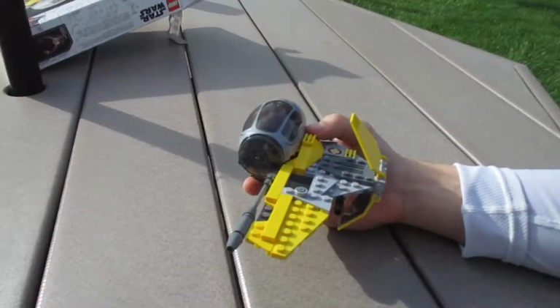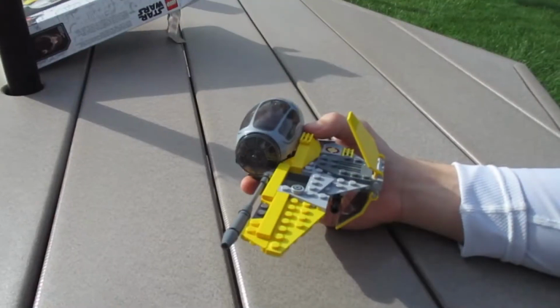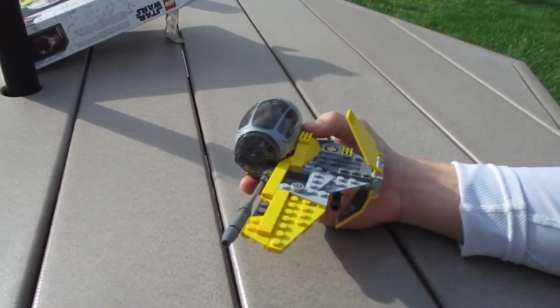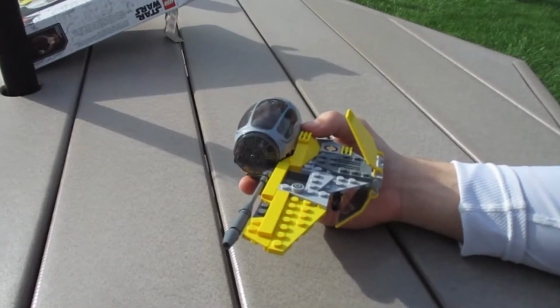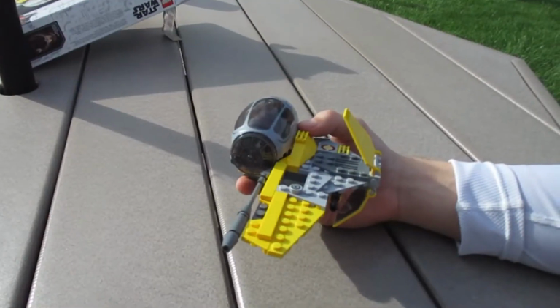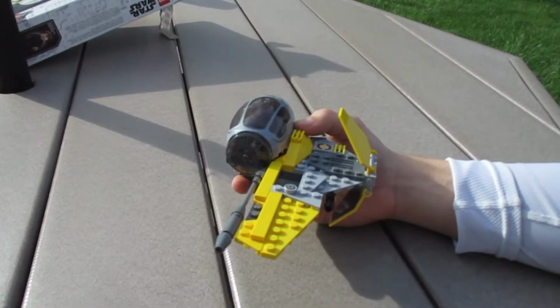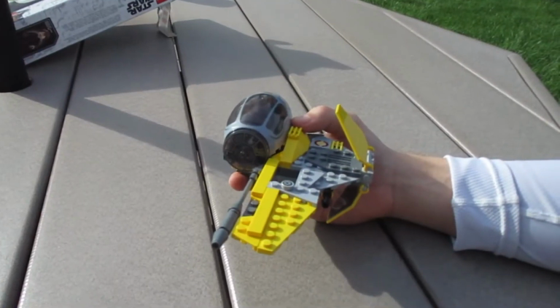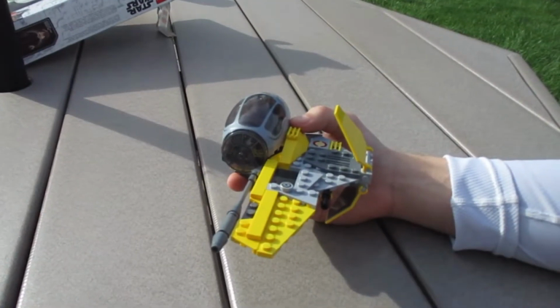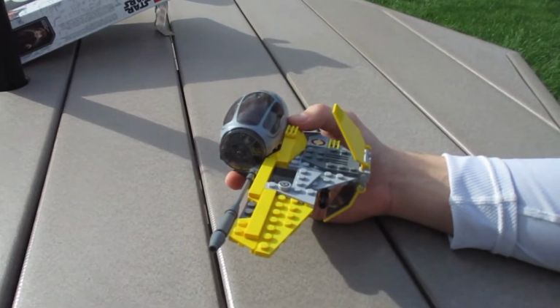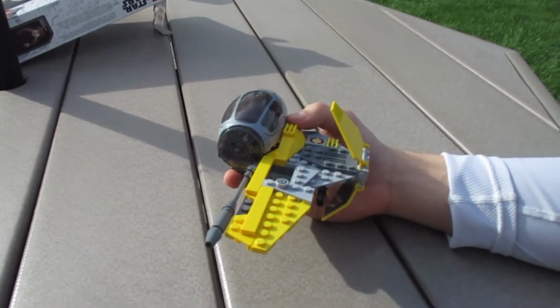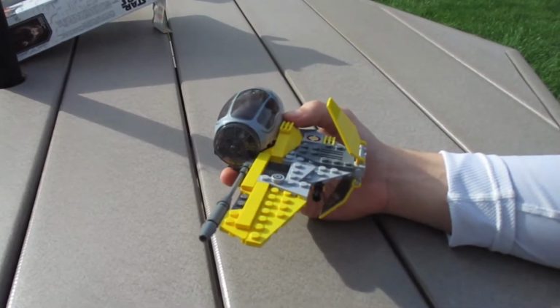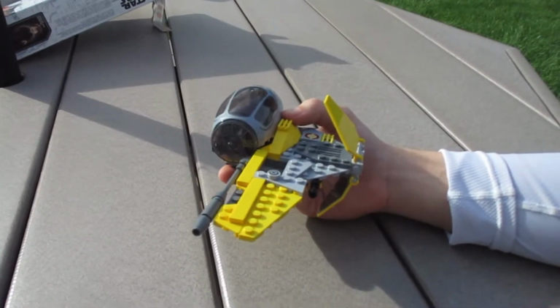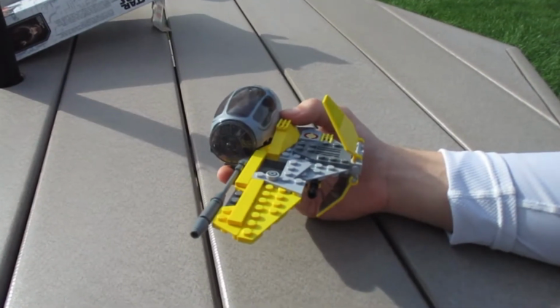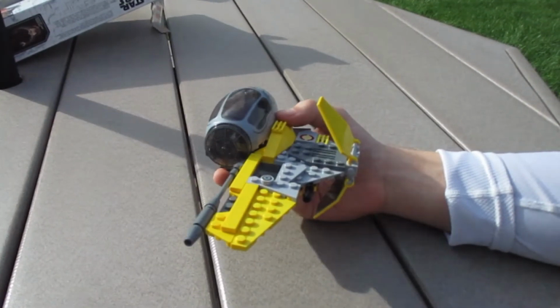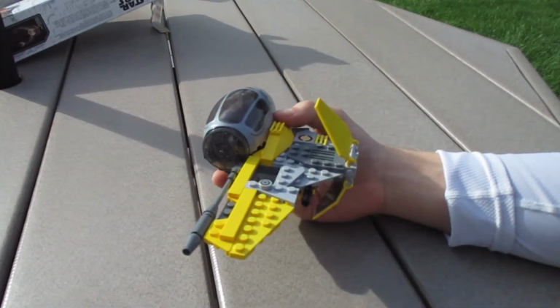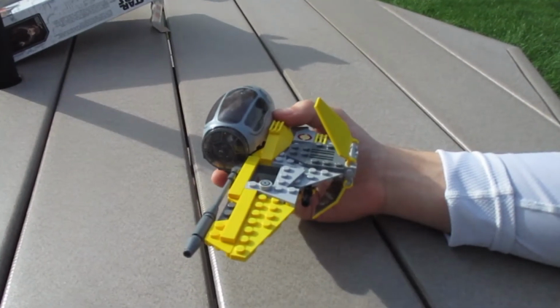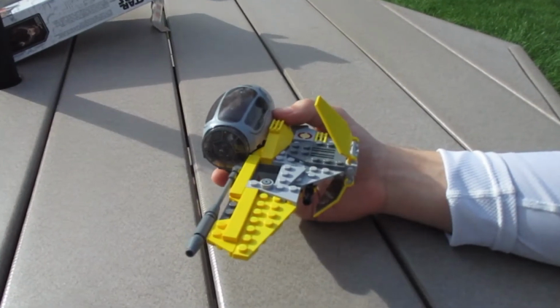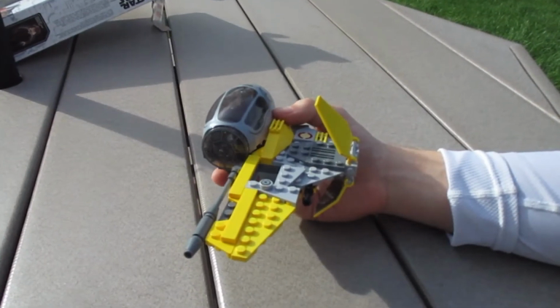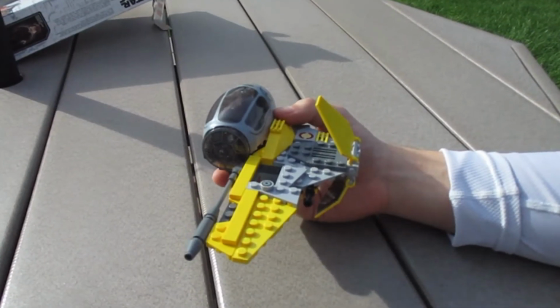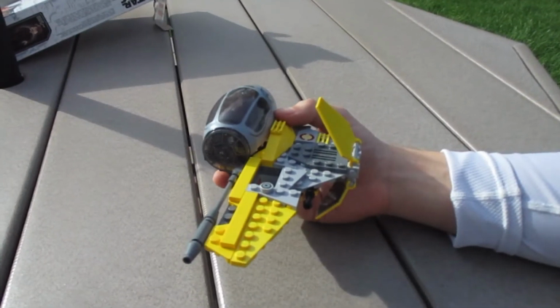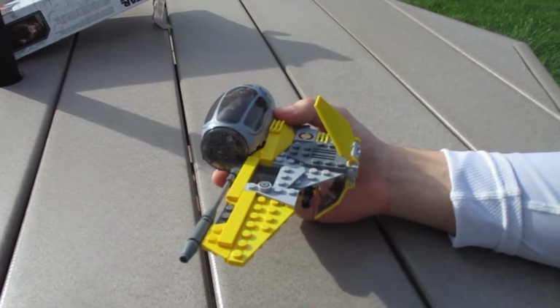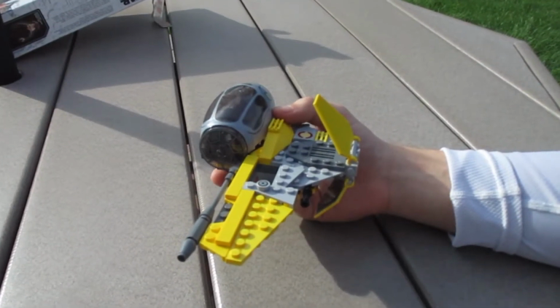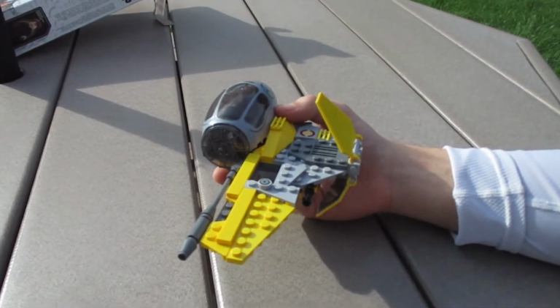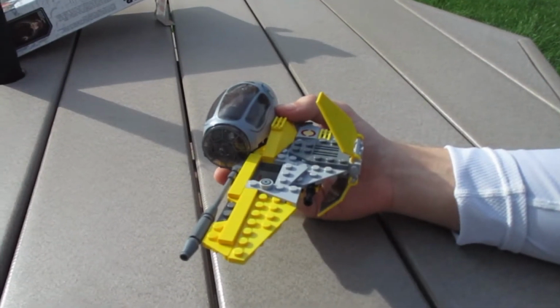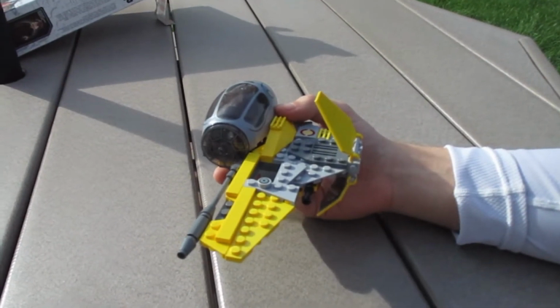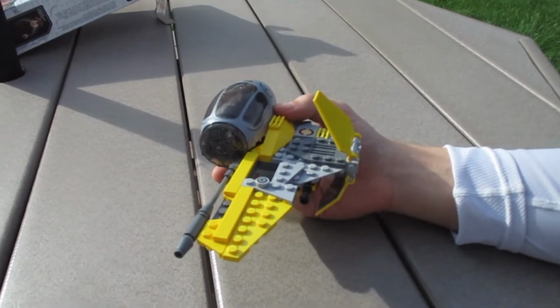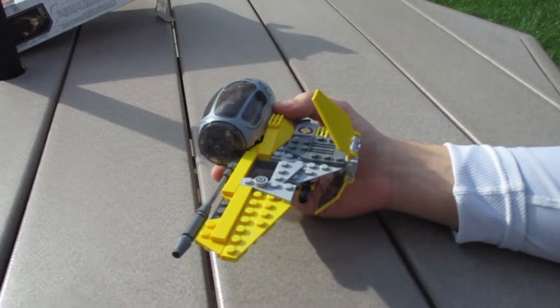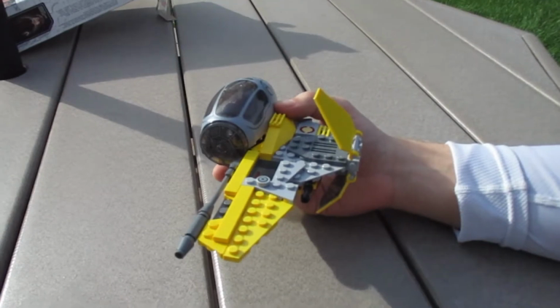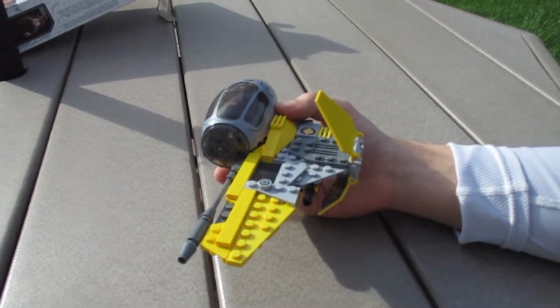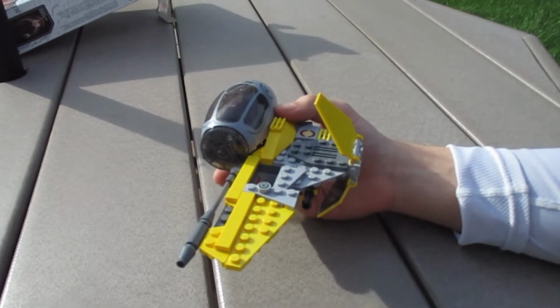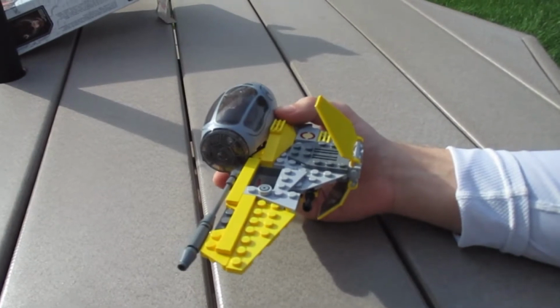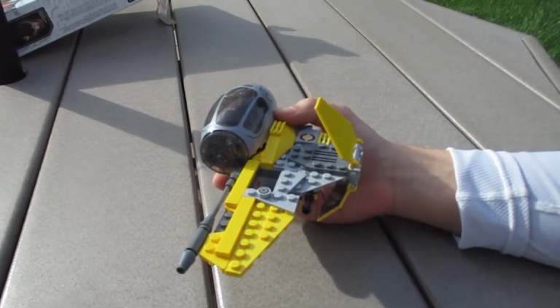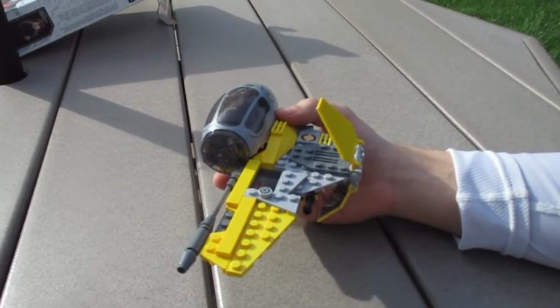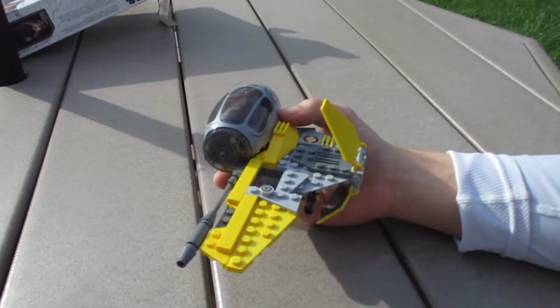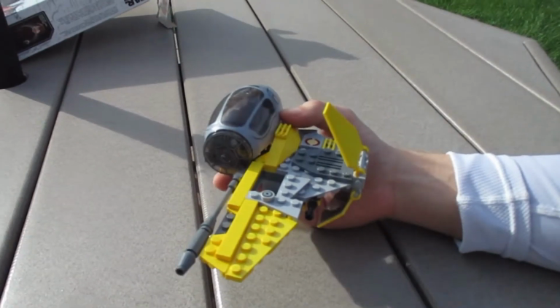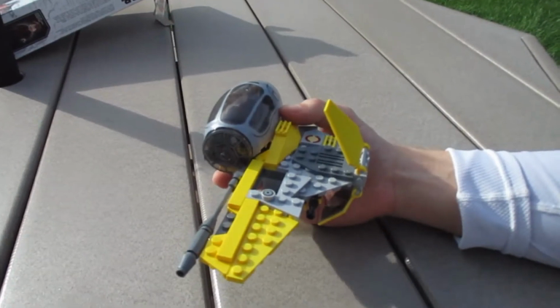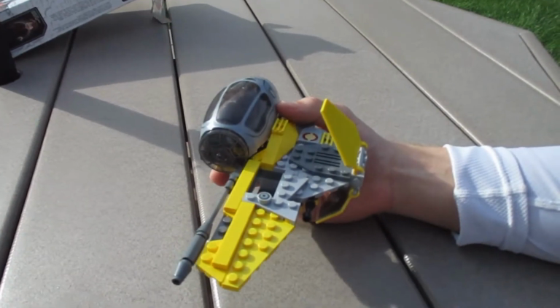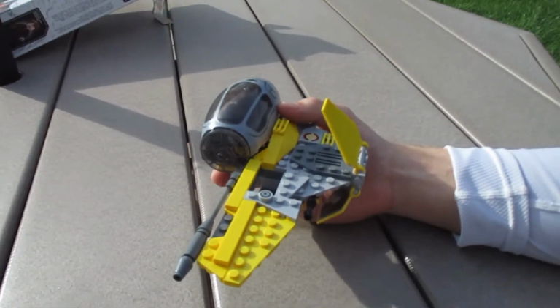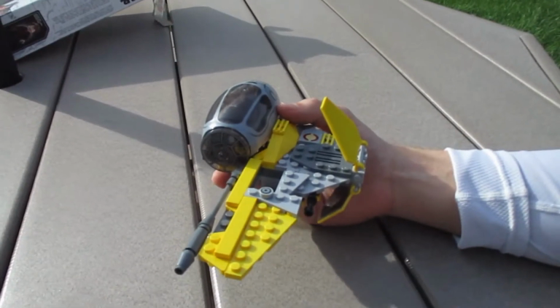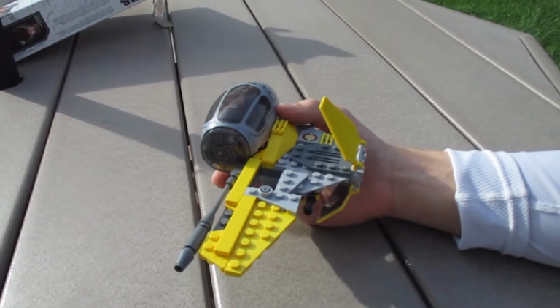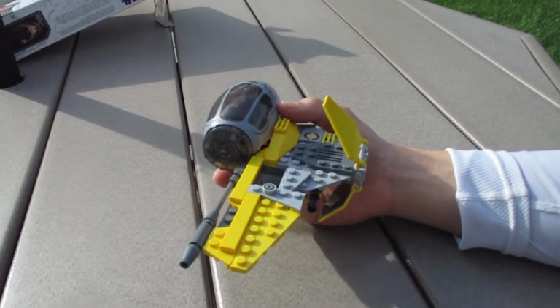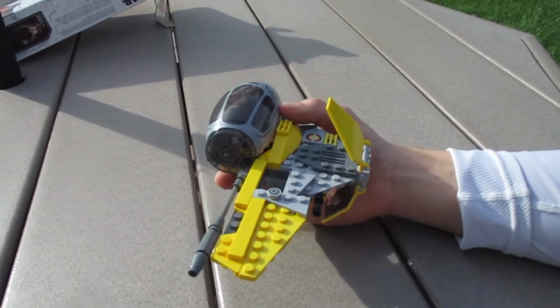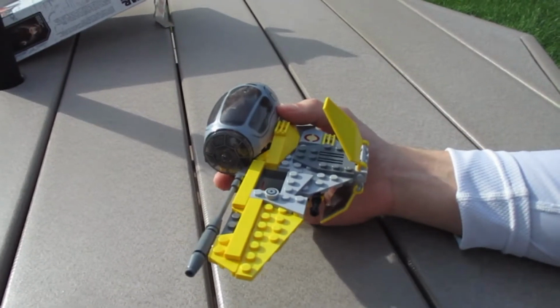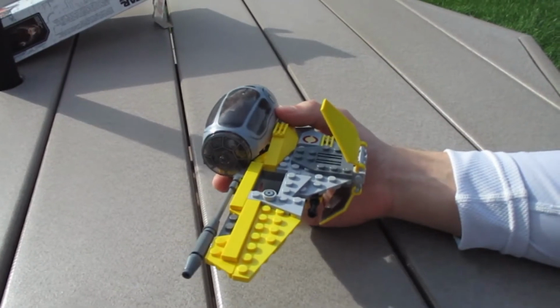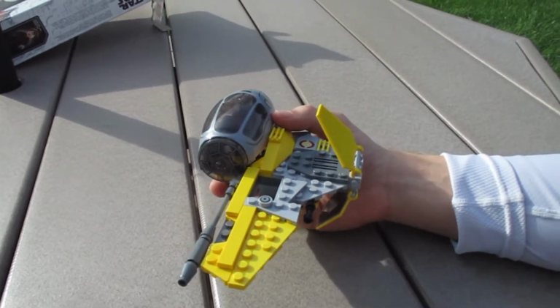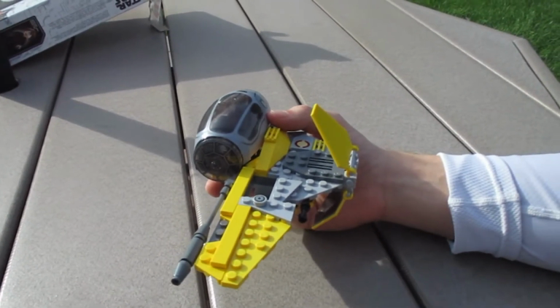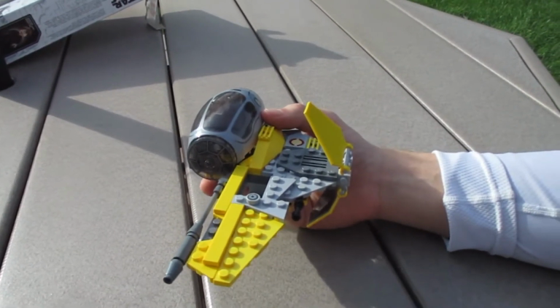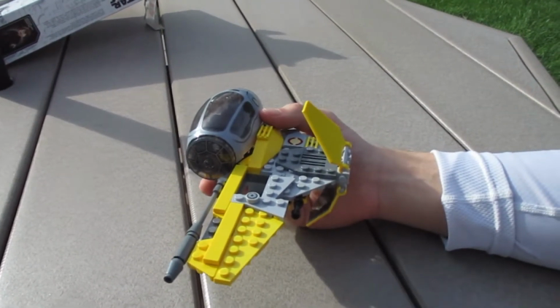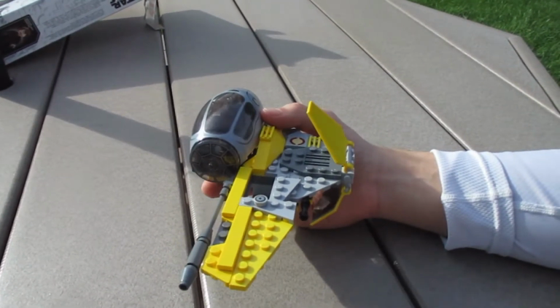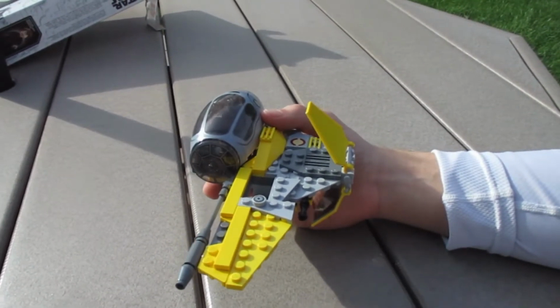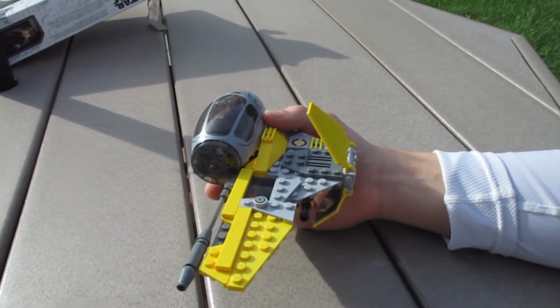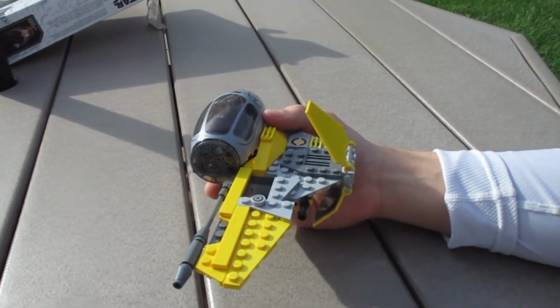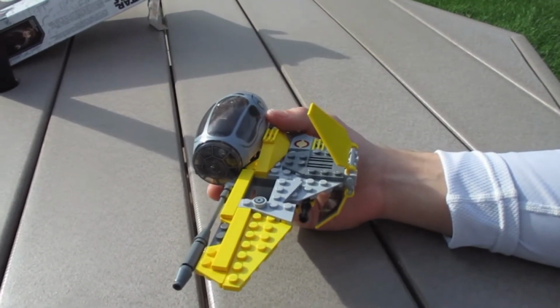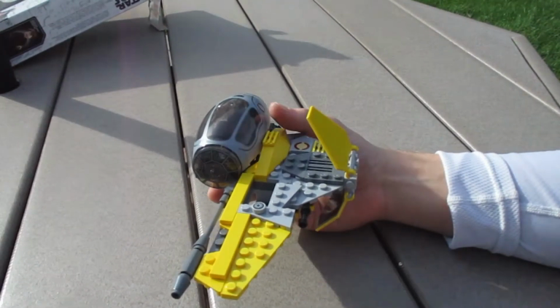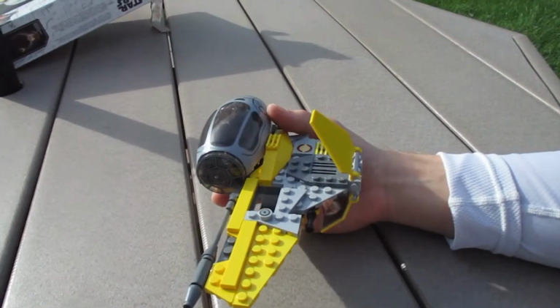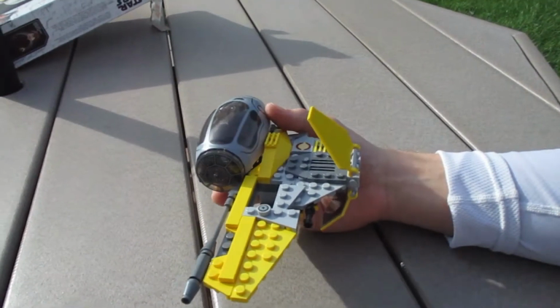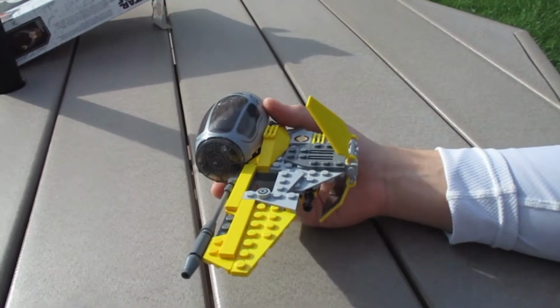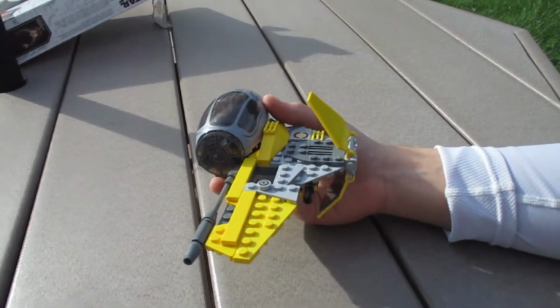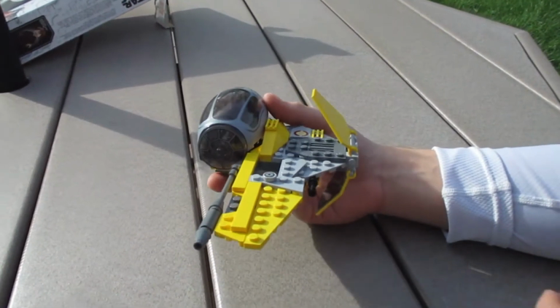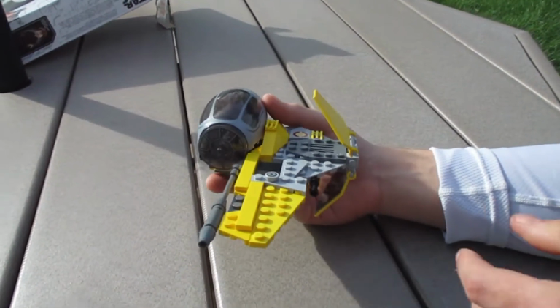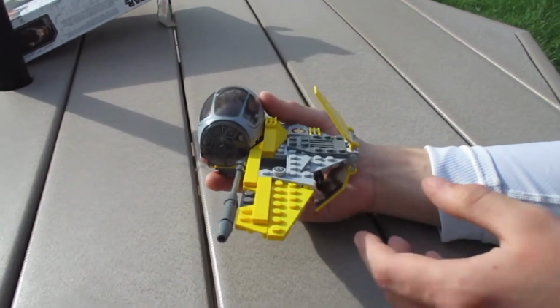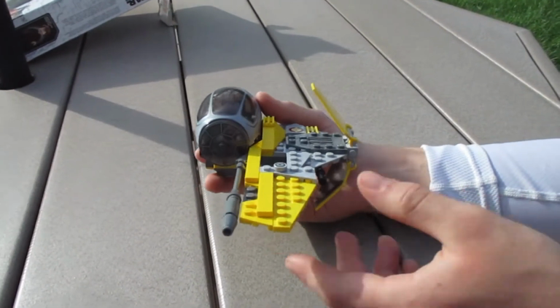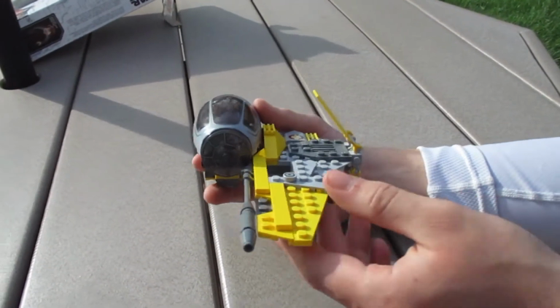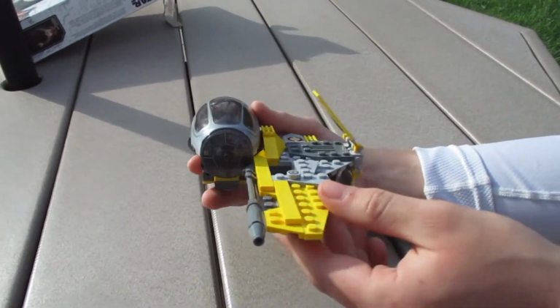Alright guys, so here is Bag 2 all complete. Of course, we have the left side — or you're probably seeing the right side, but it's the left. Looks pretty friggin' awesome.